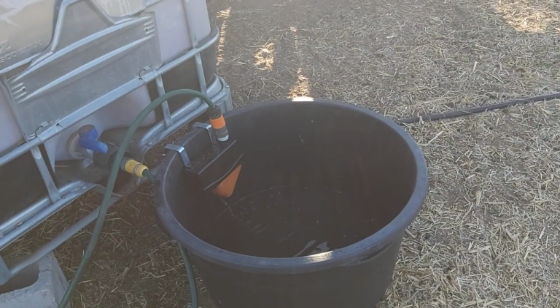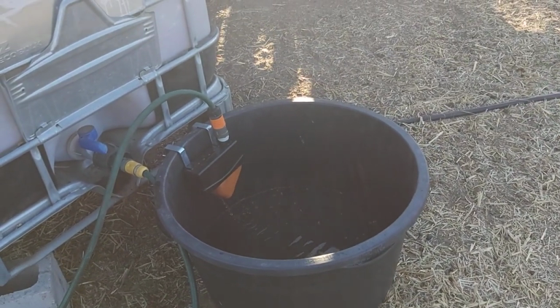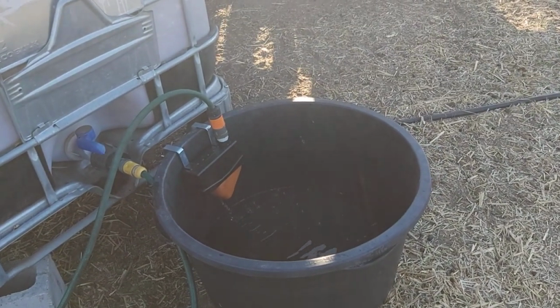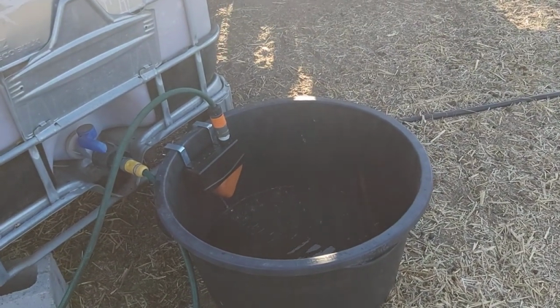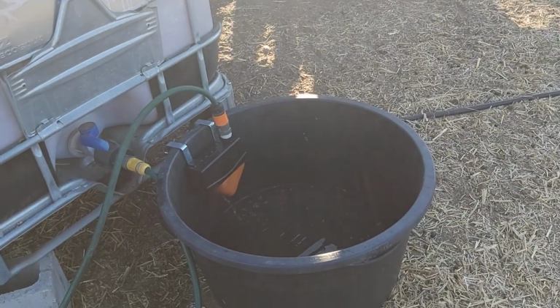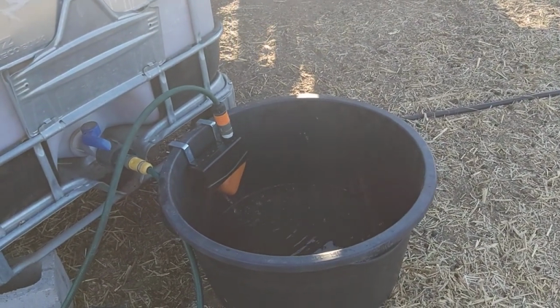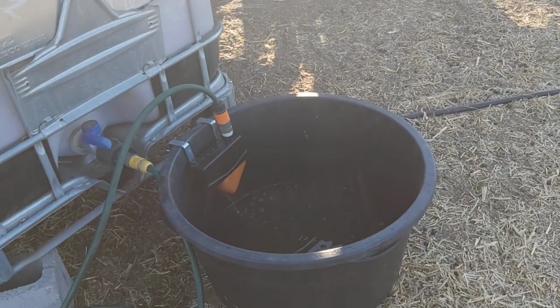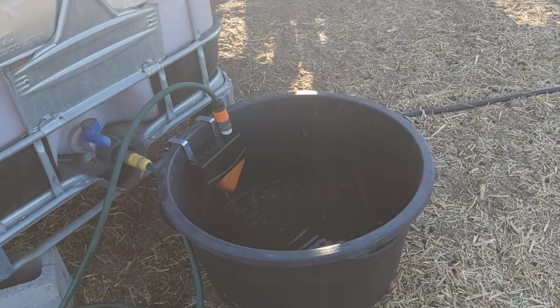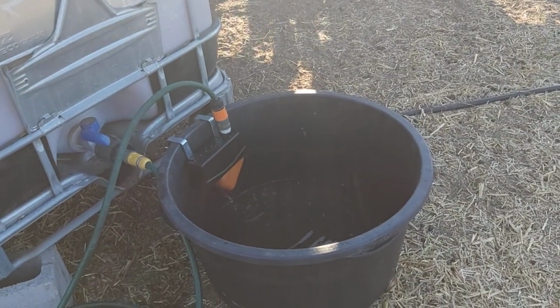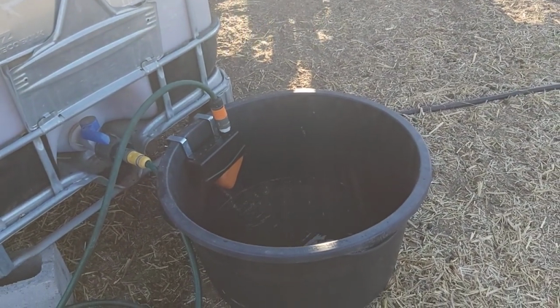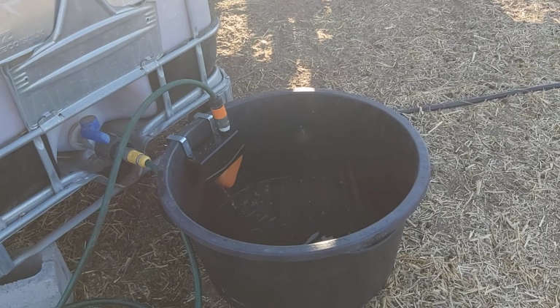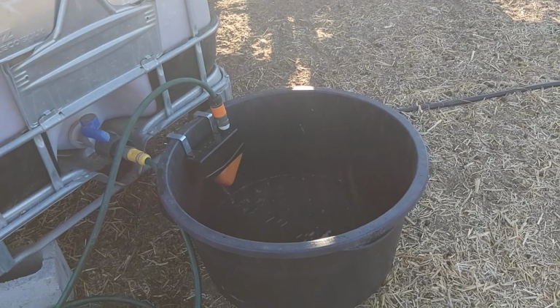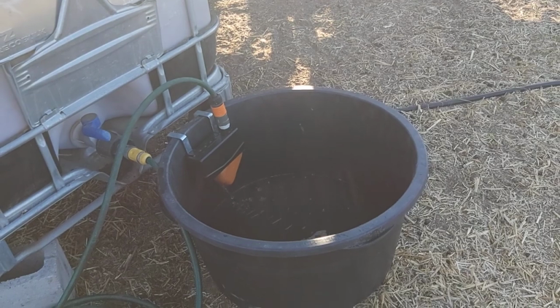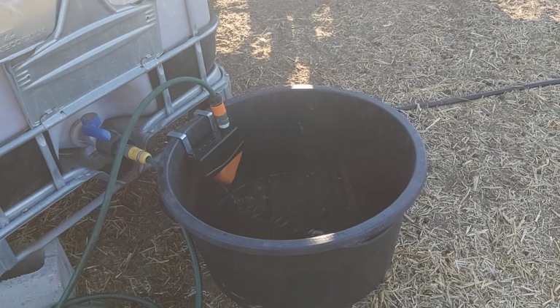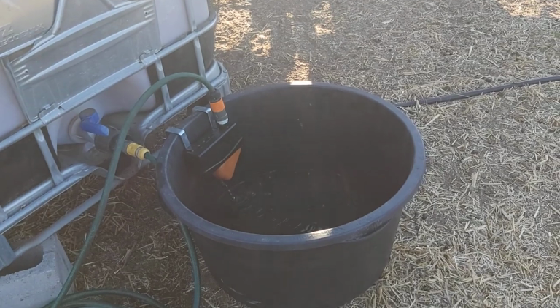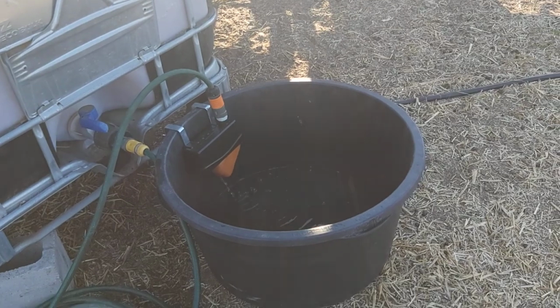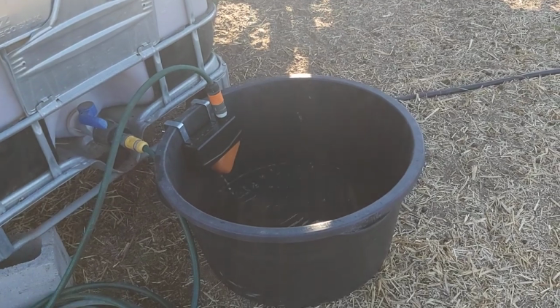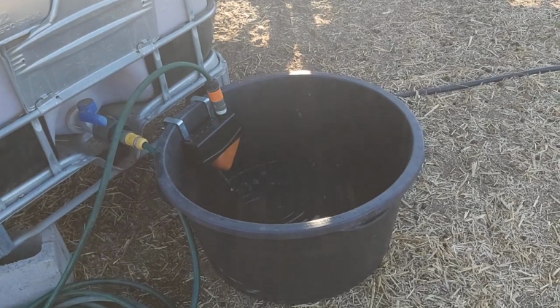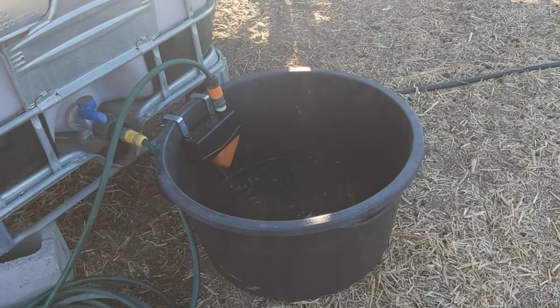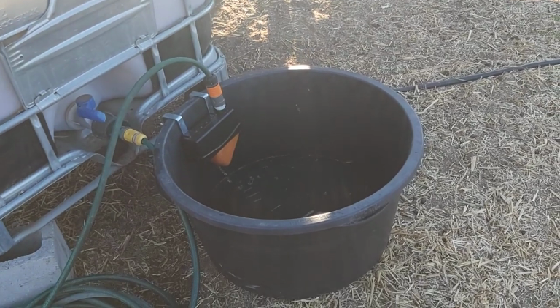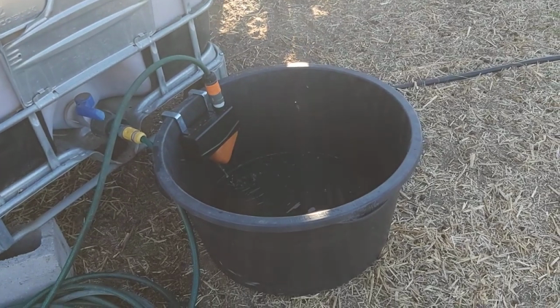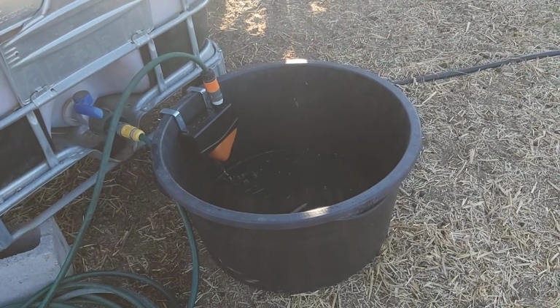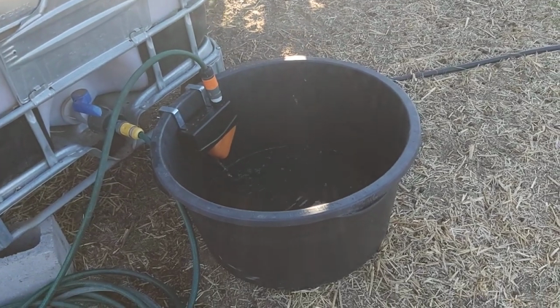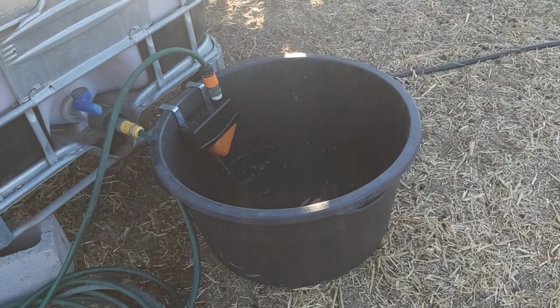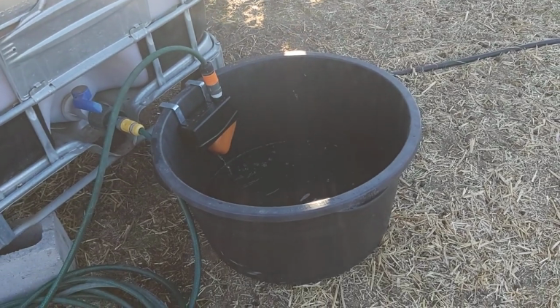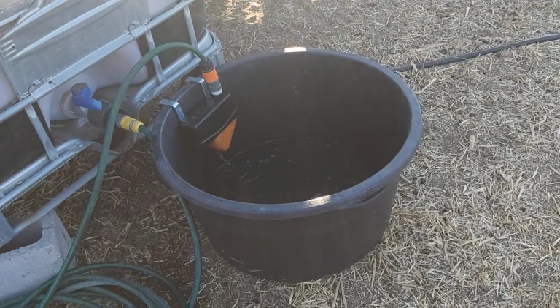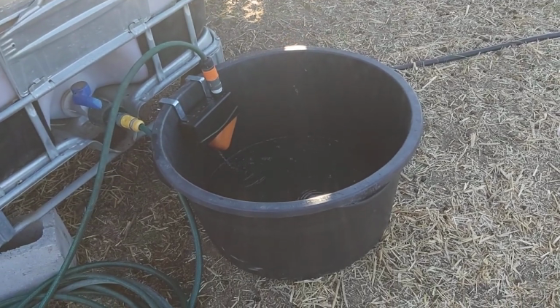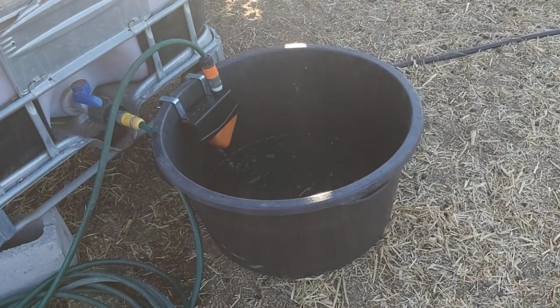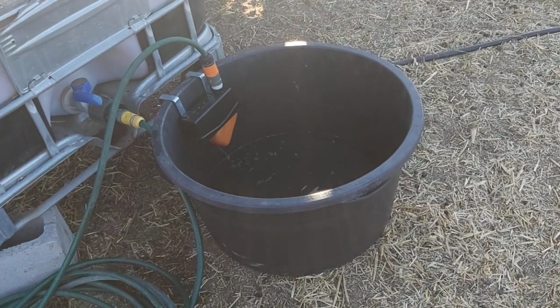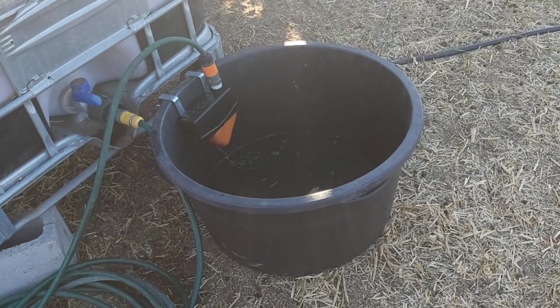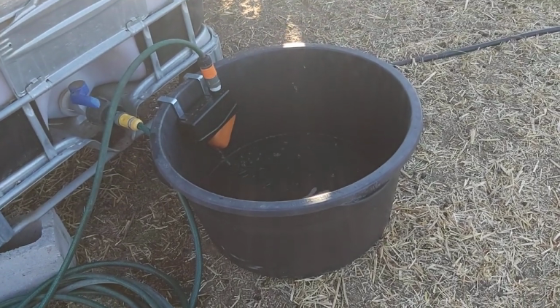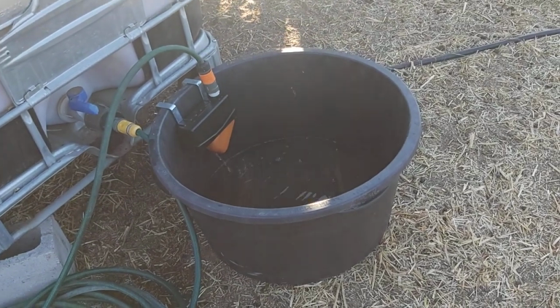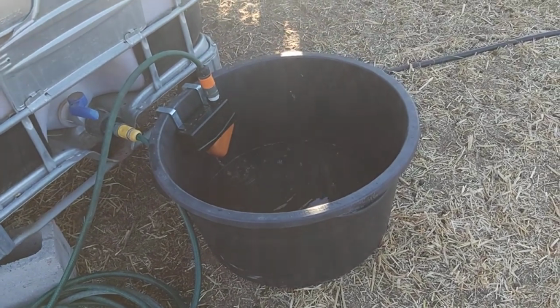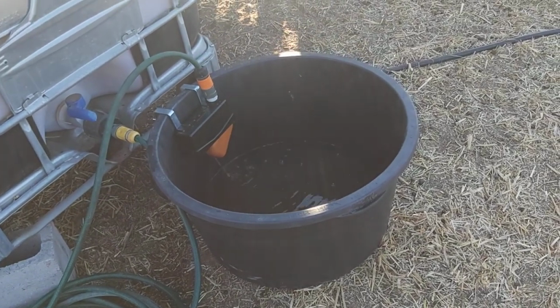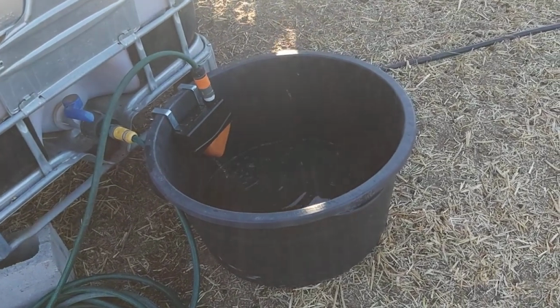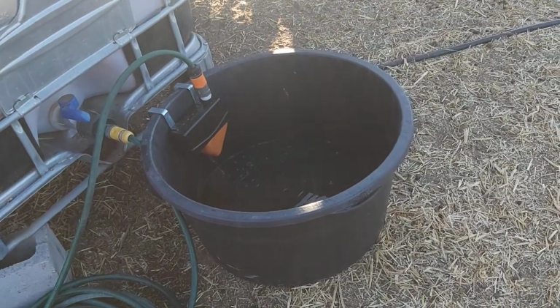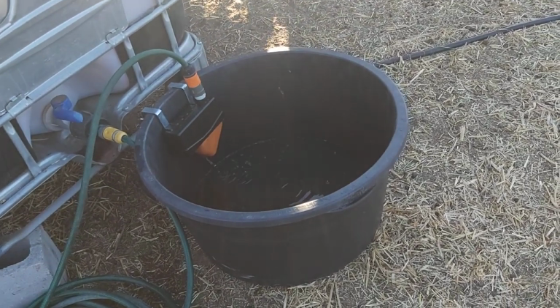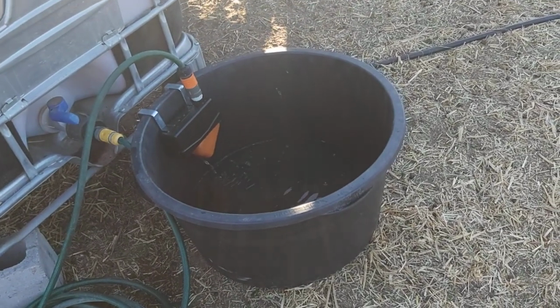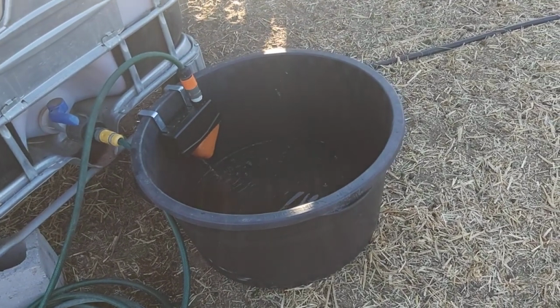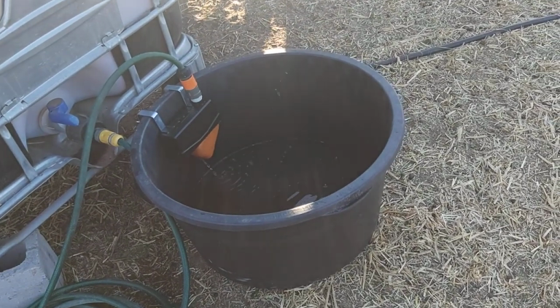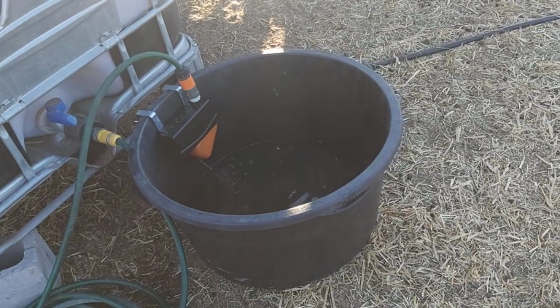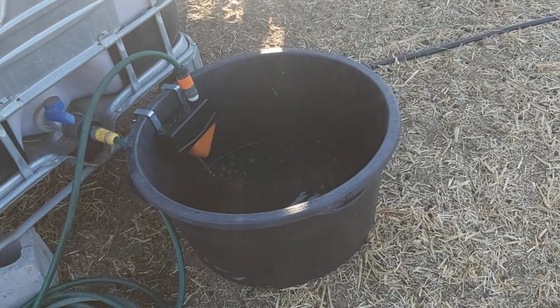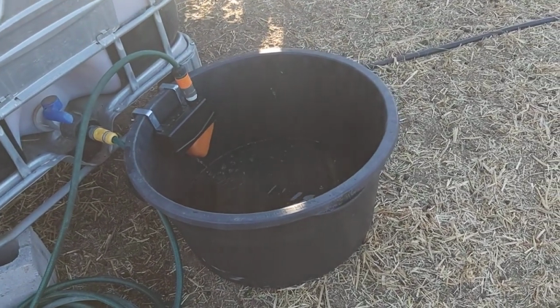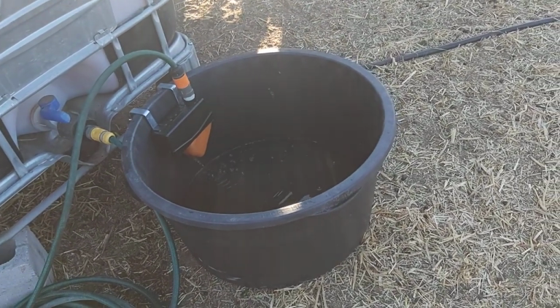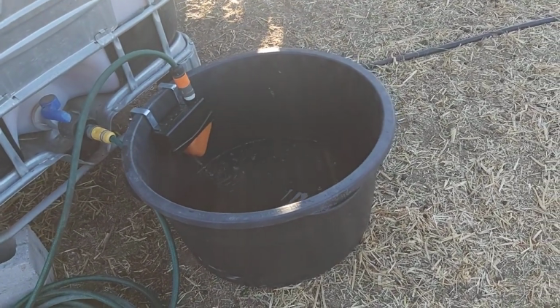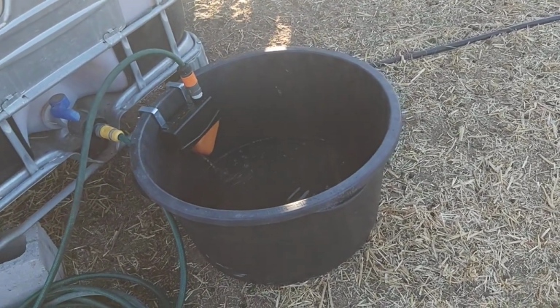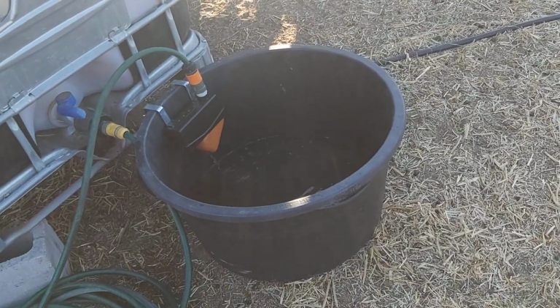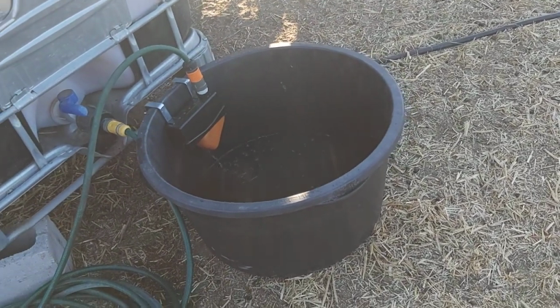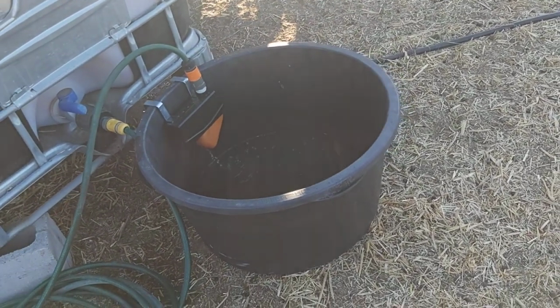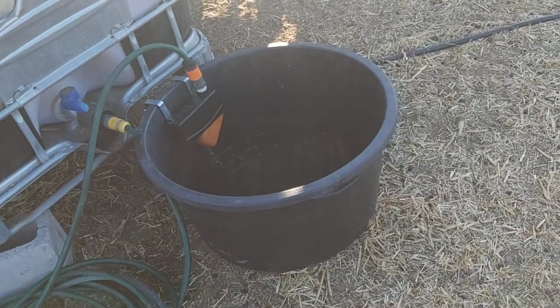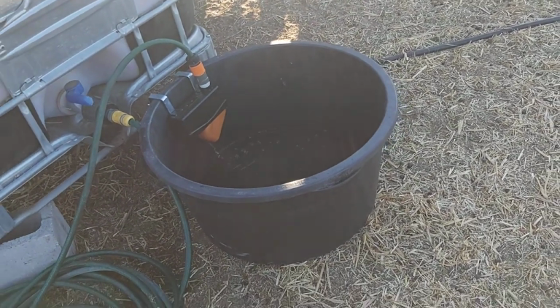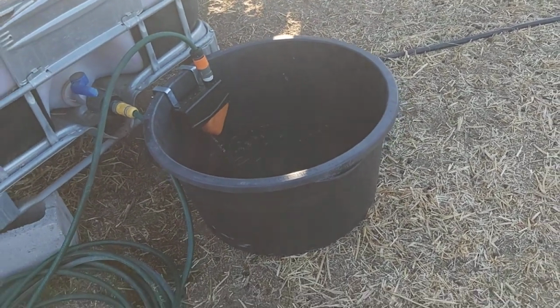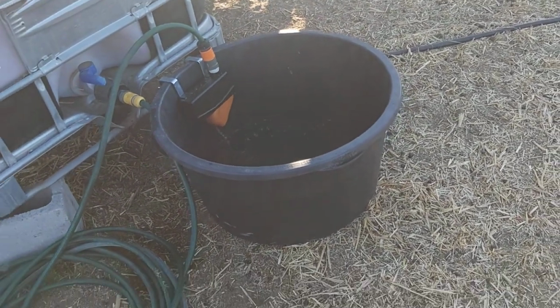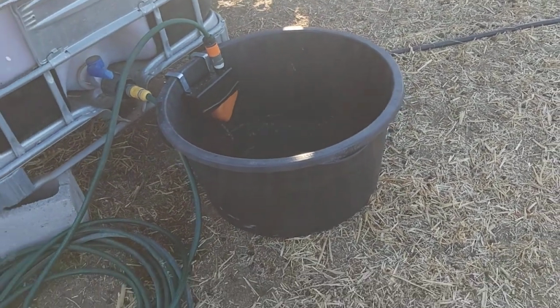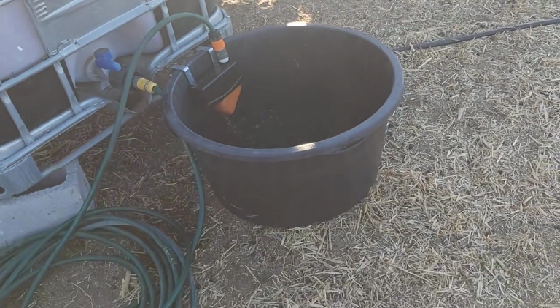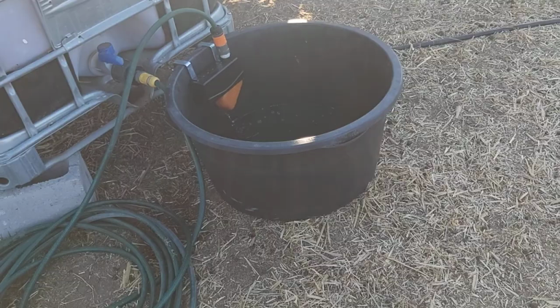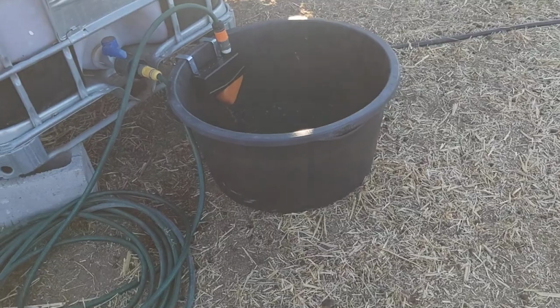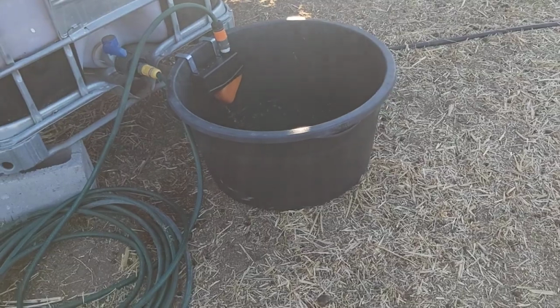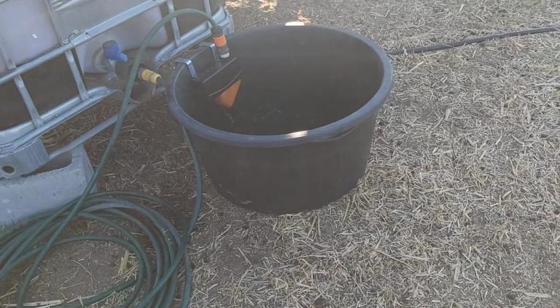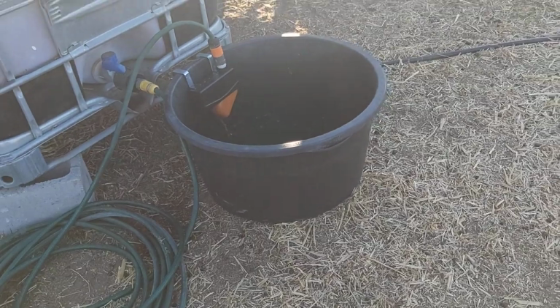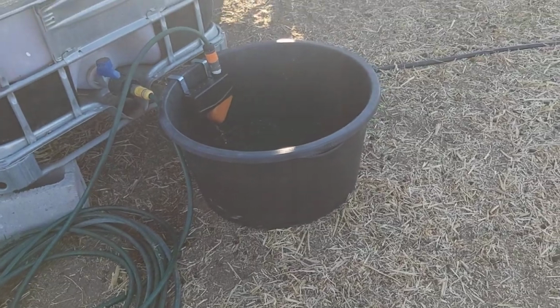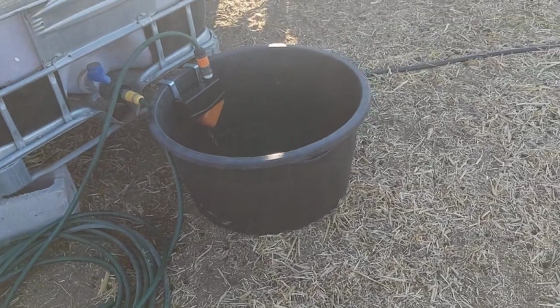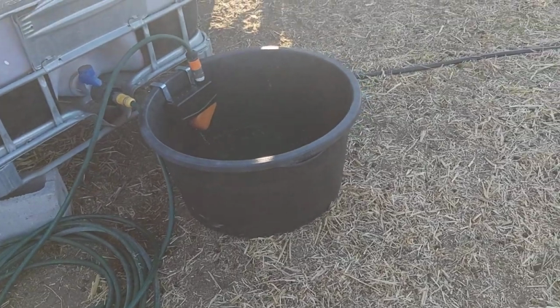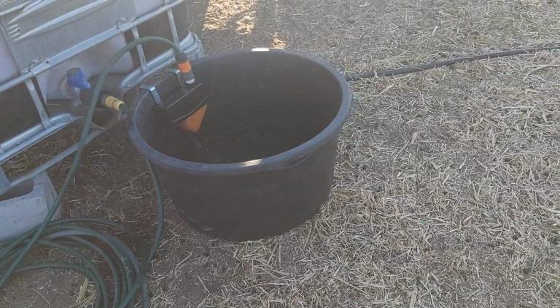I still have the problem that if the goats poop in it there's going to be poop floating around in there, but I can always tip it out and put a fresh lot in. So it's not tragic. I'm really happy with this idea.